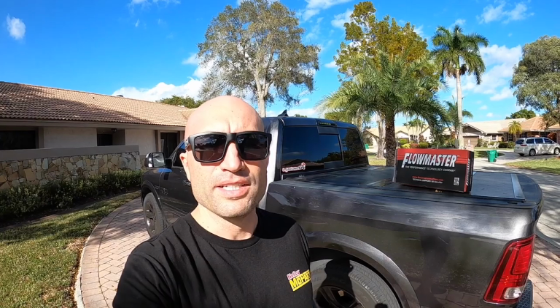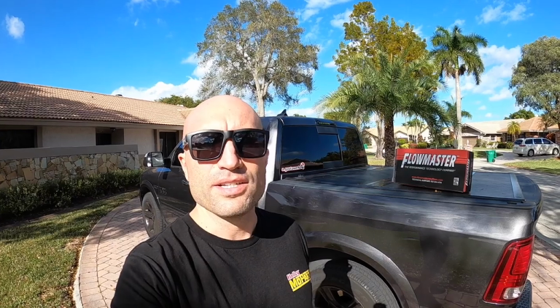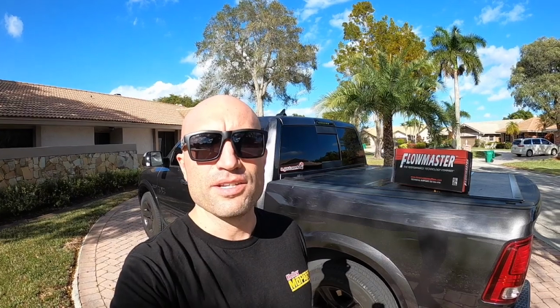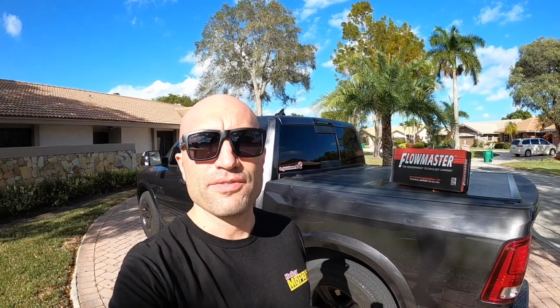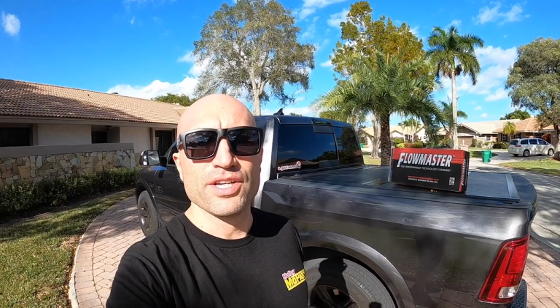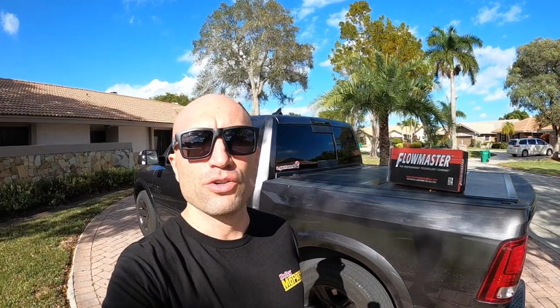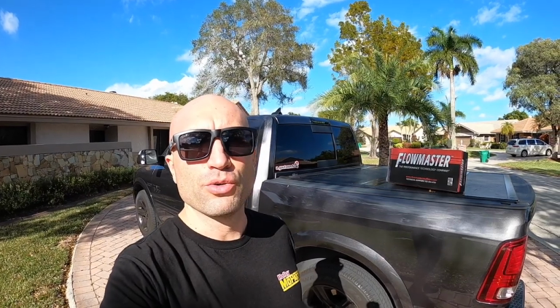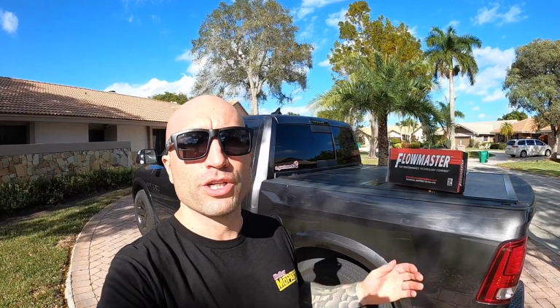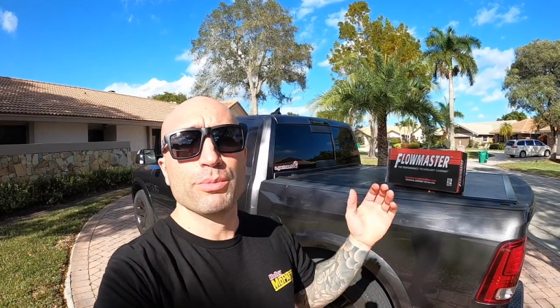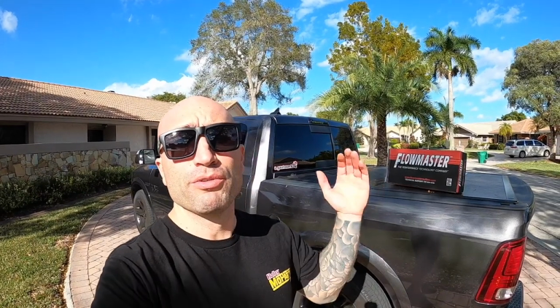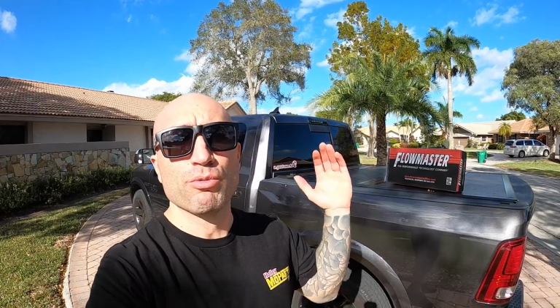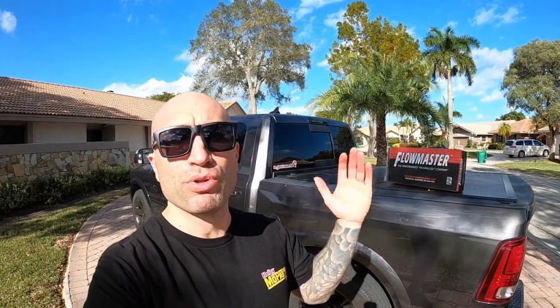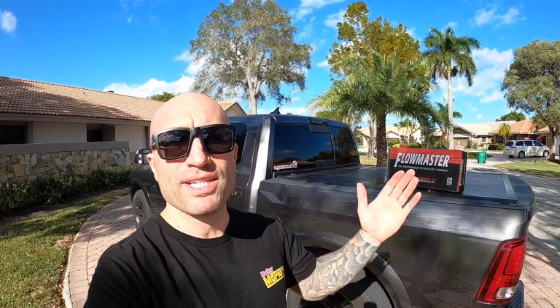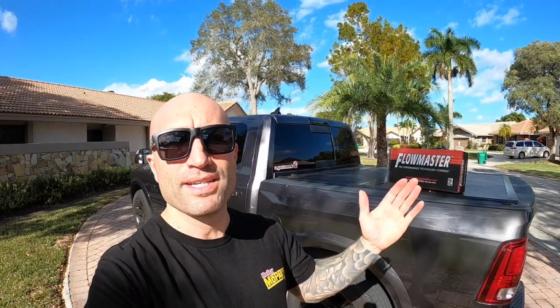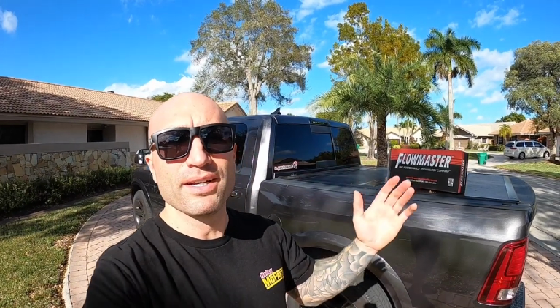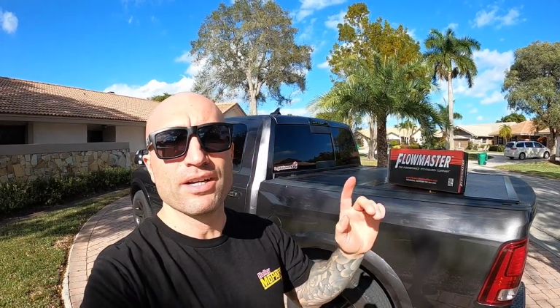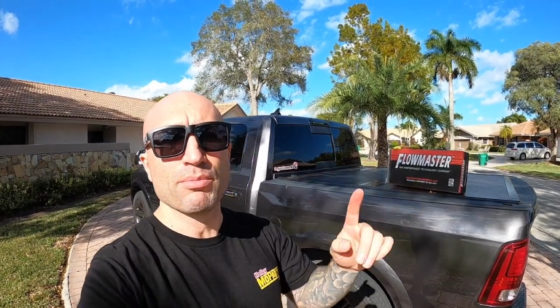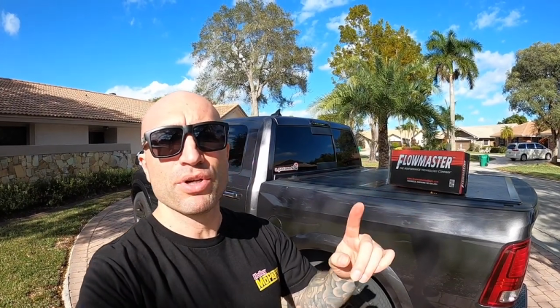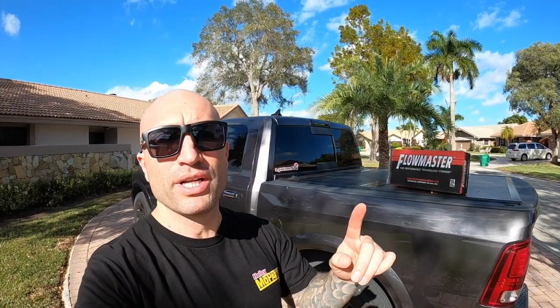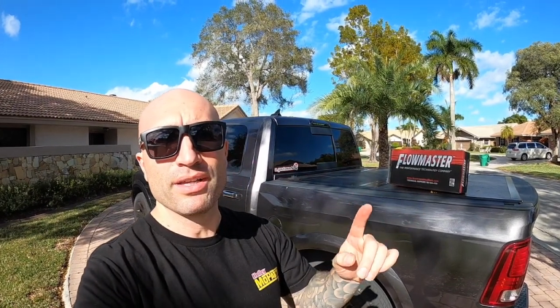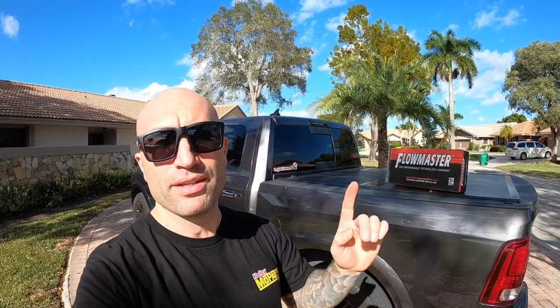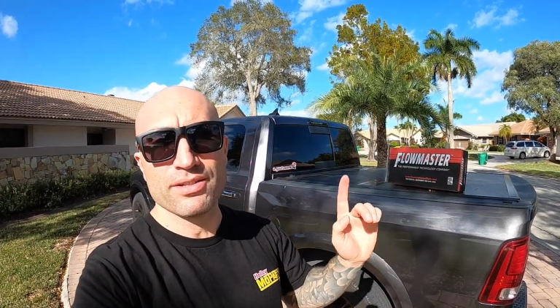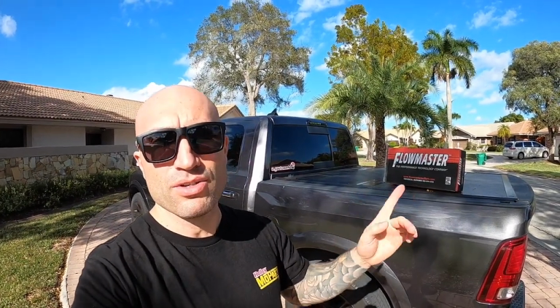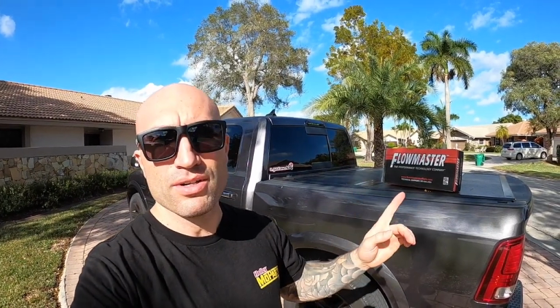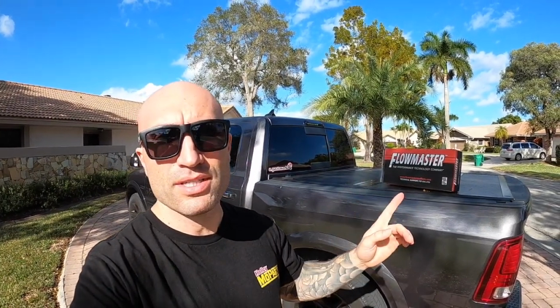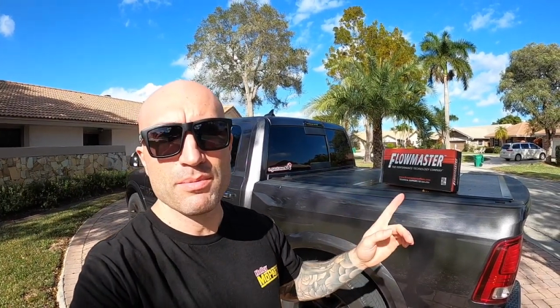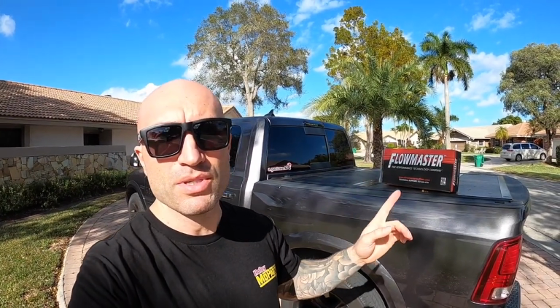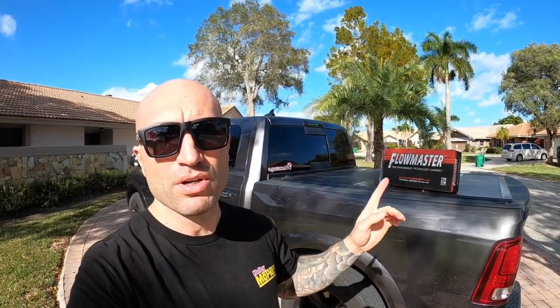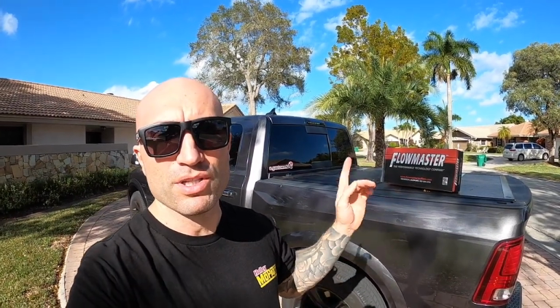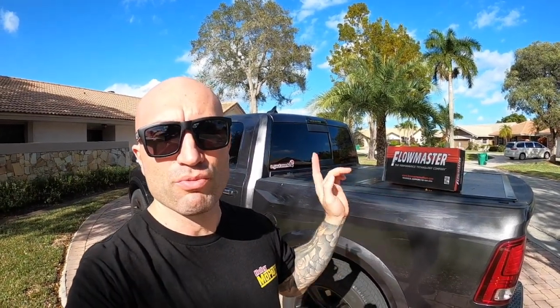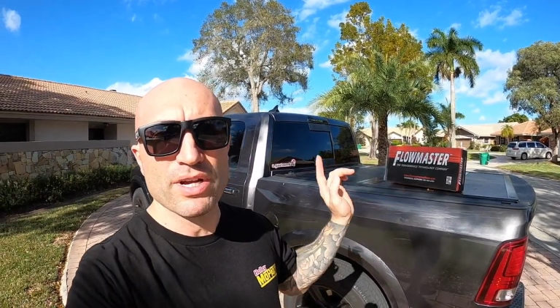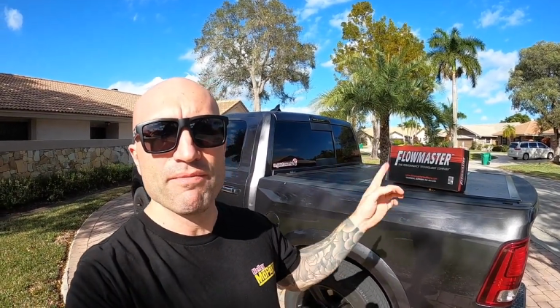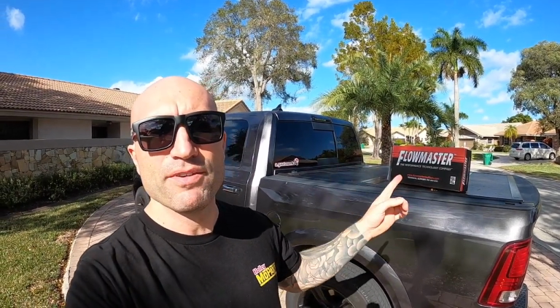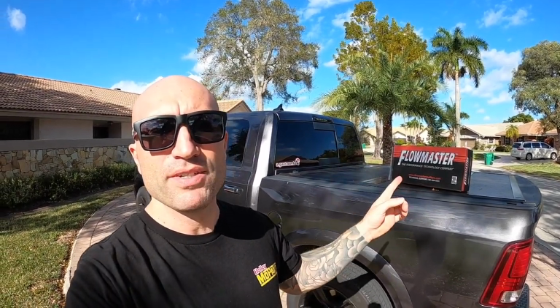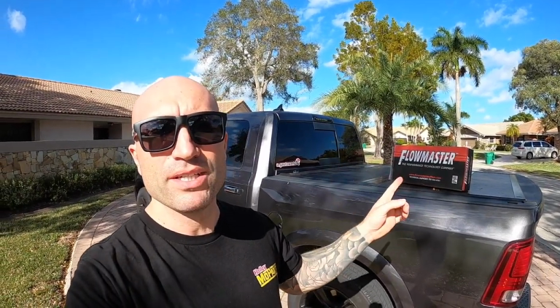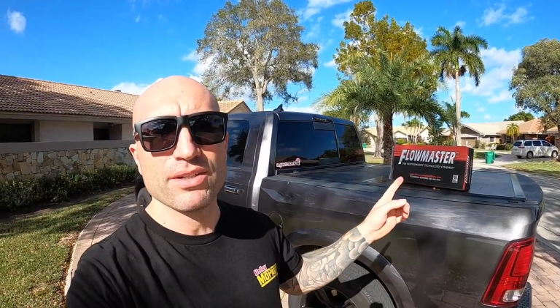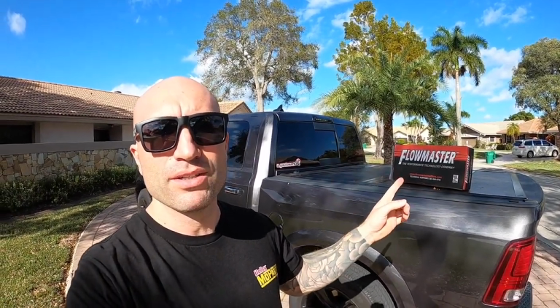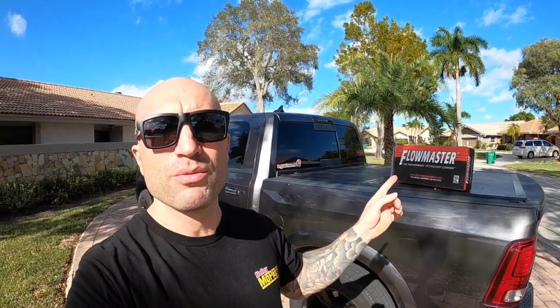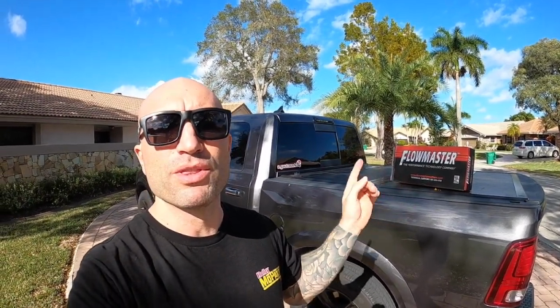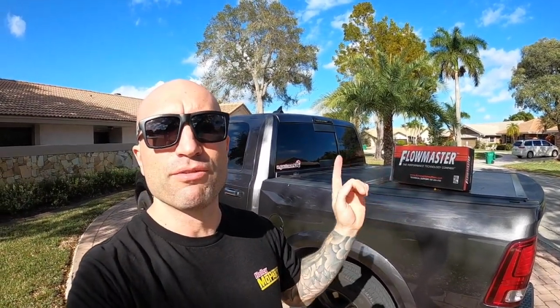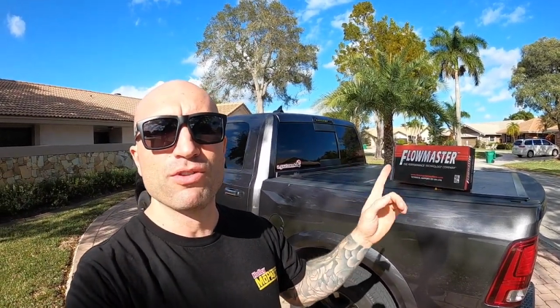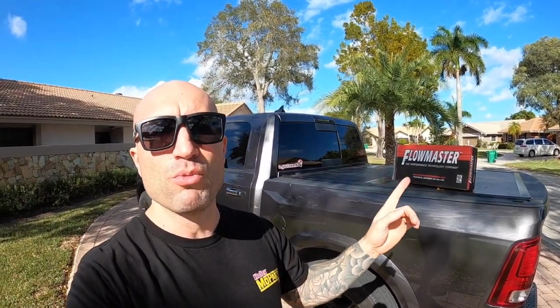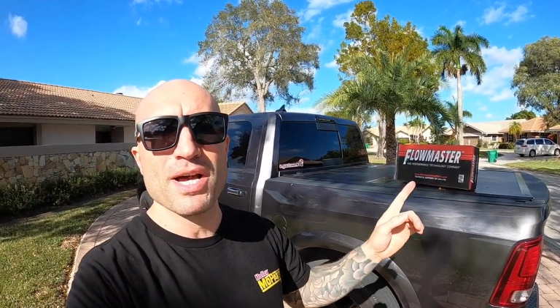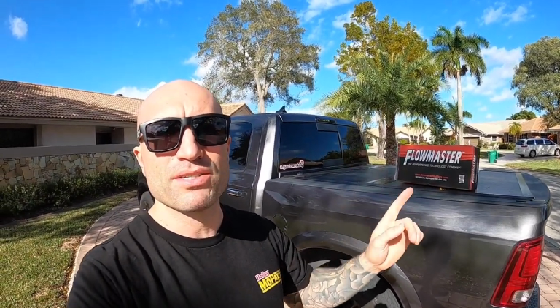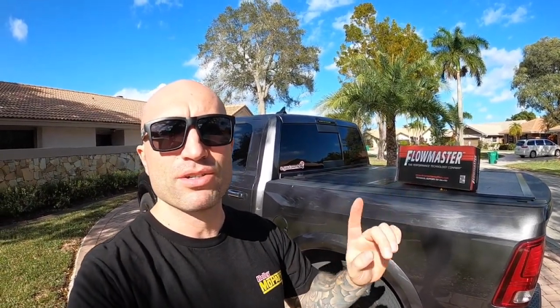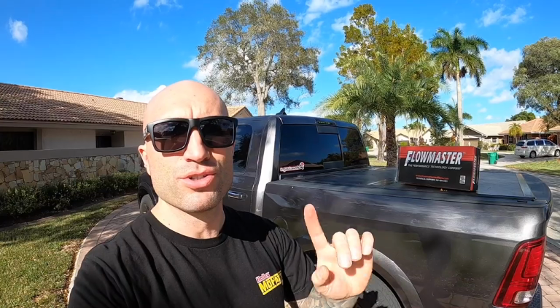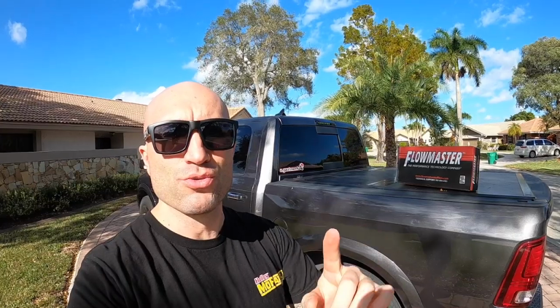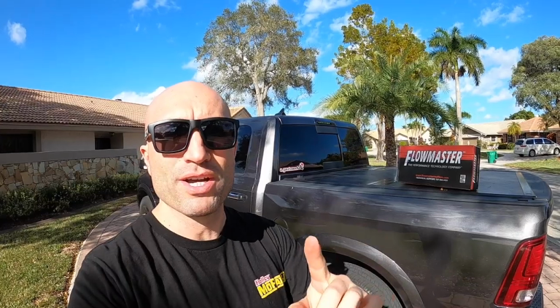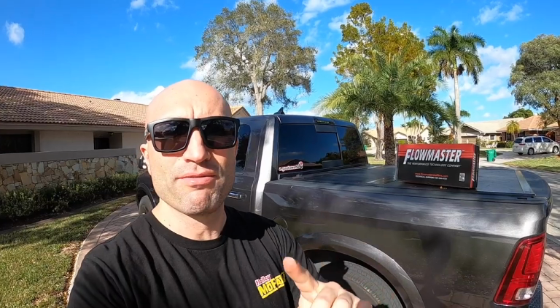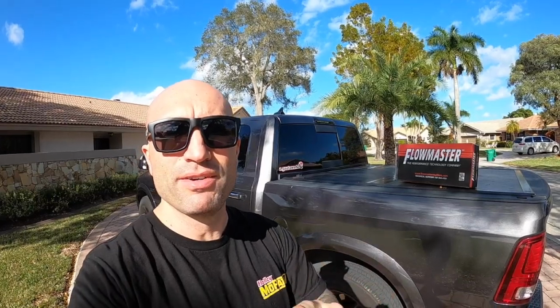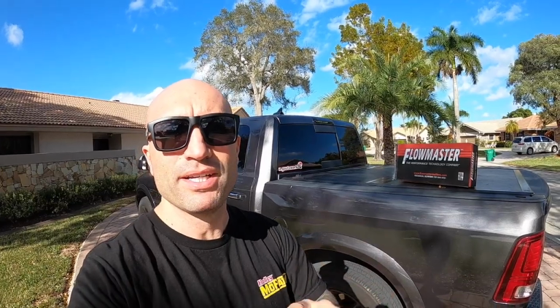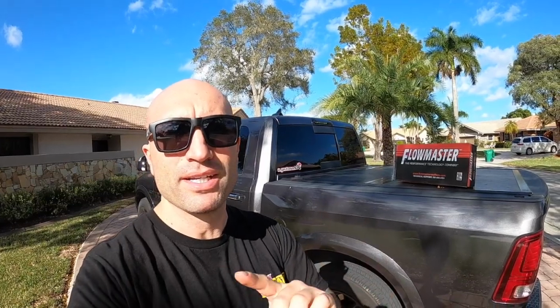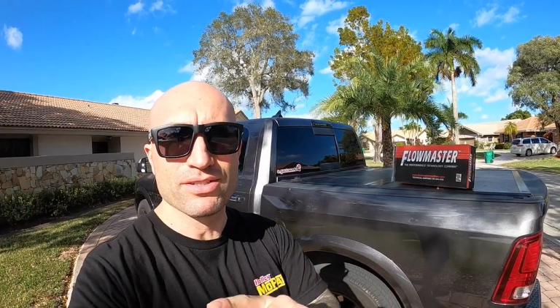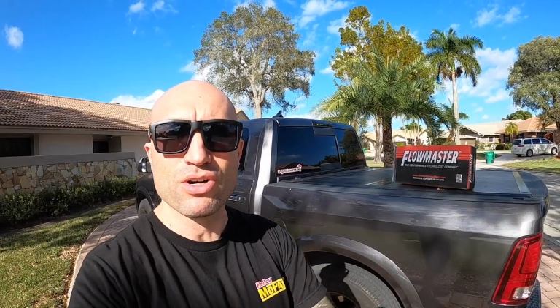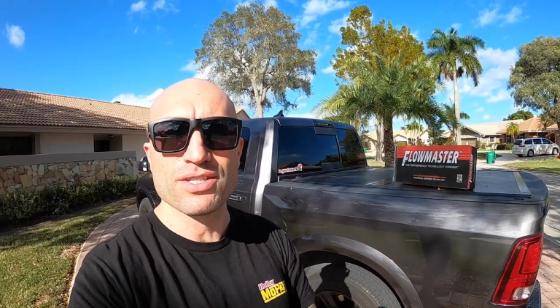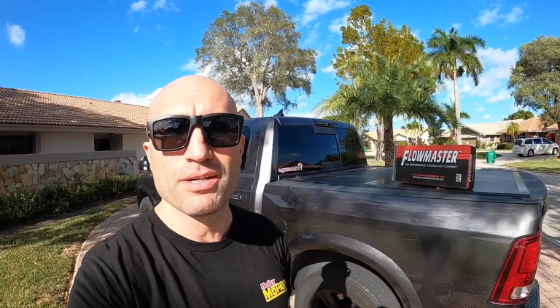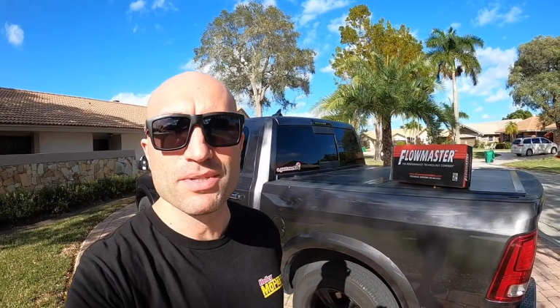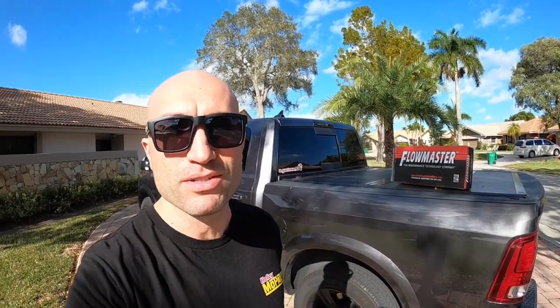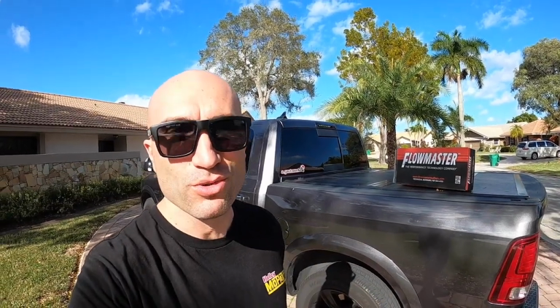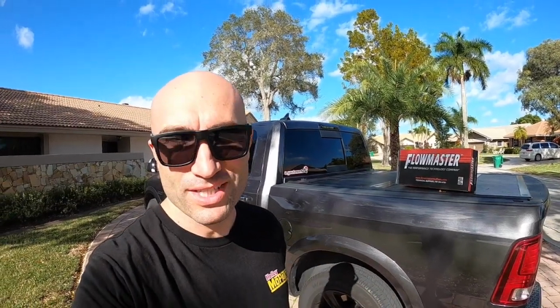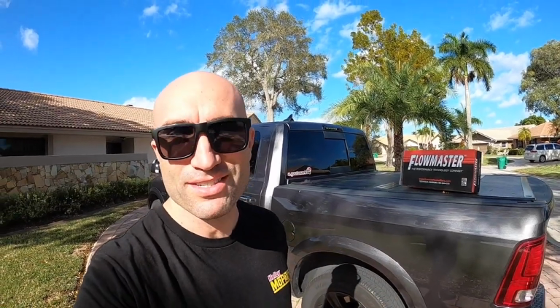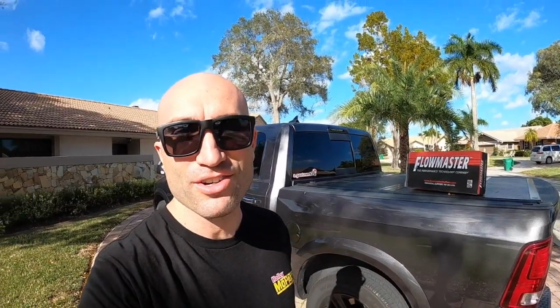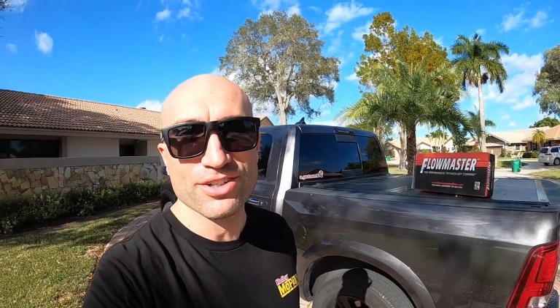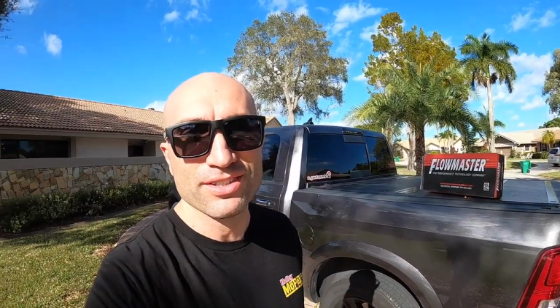In today's video, we're going to be replacing and upgrading the exhaust tips on this Ram 1500 with the Flowmaster Direct Fit exhaust tips. So let's get started.